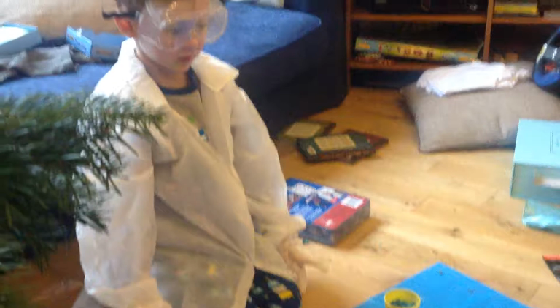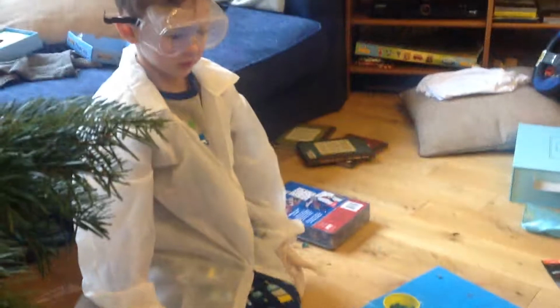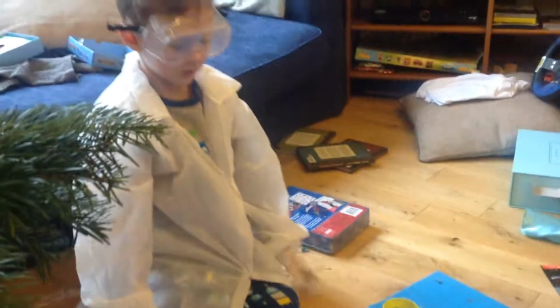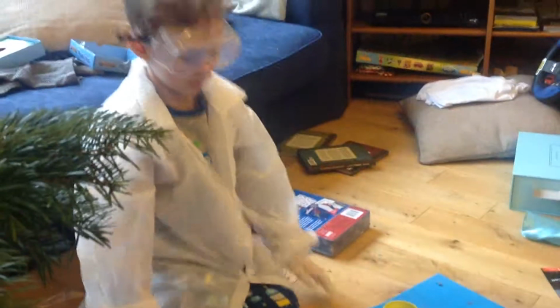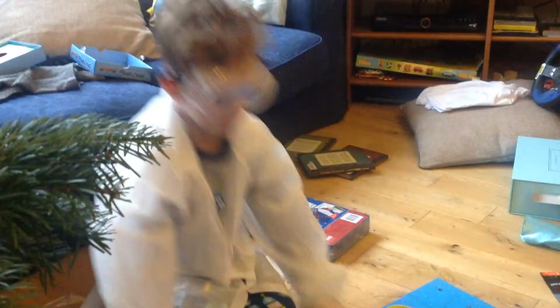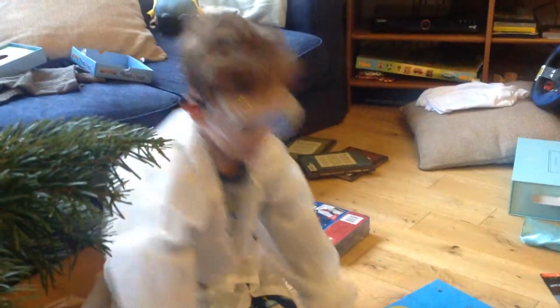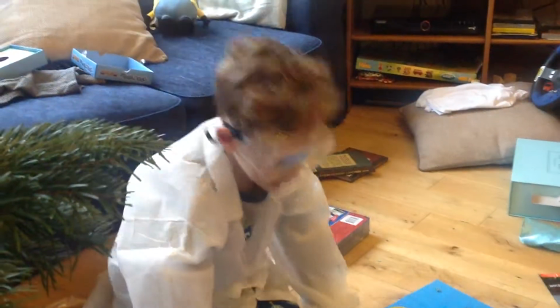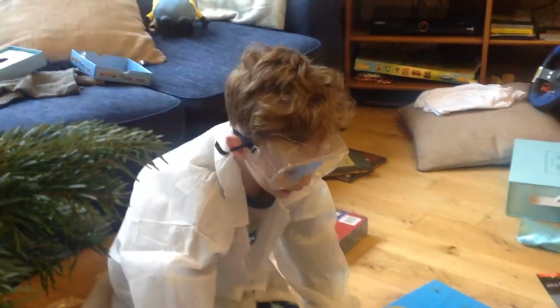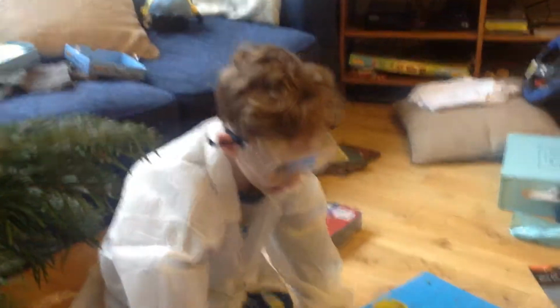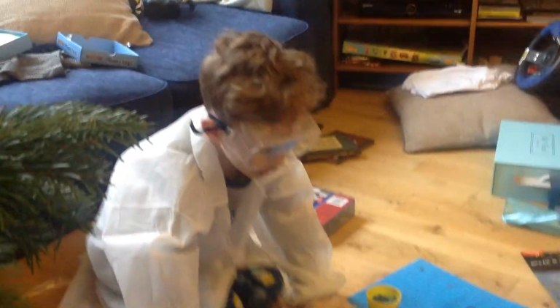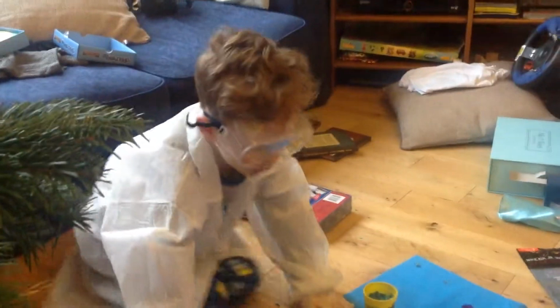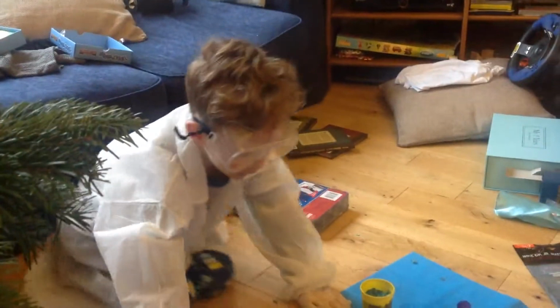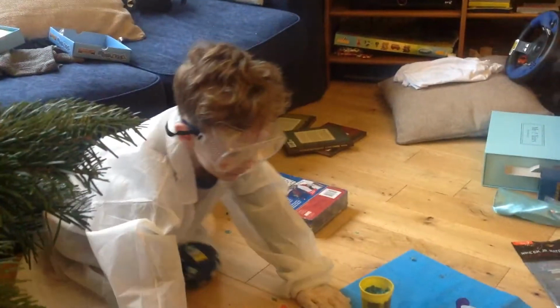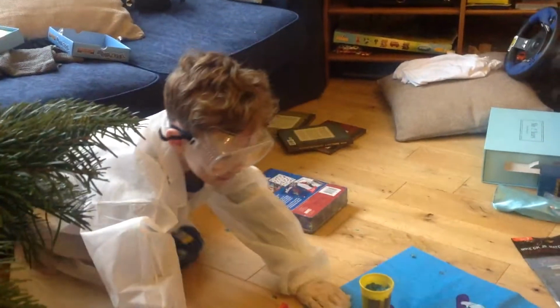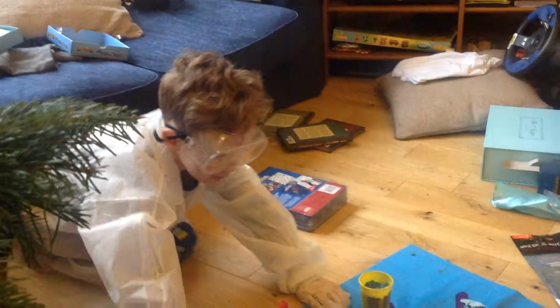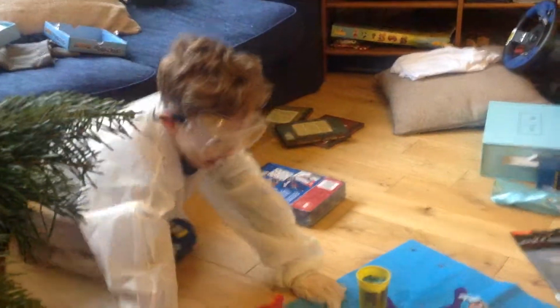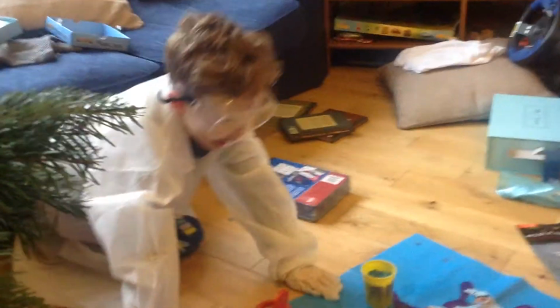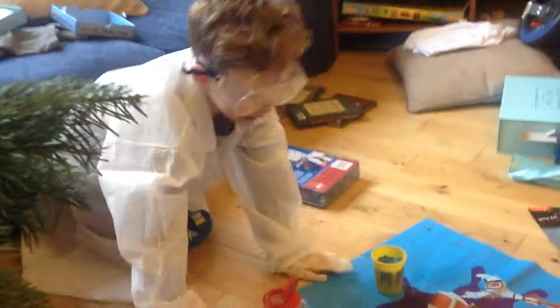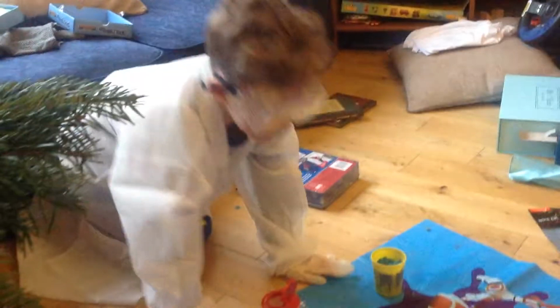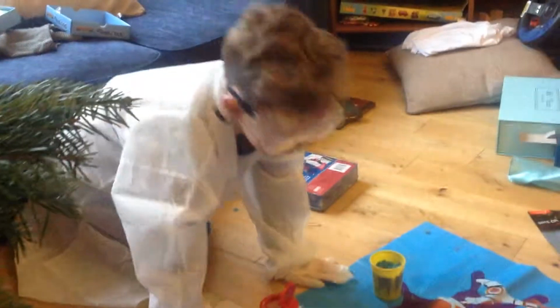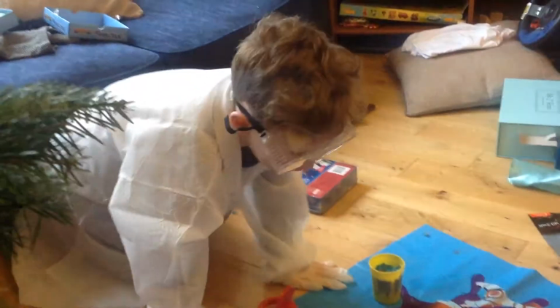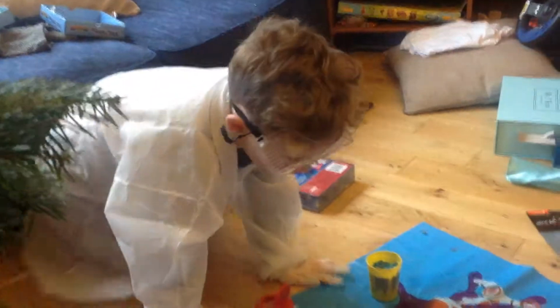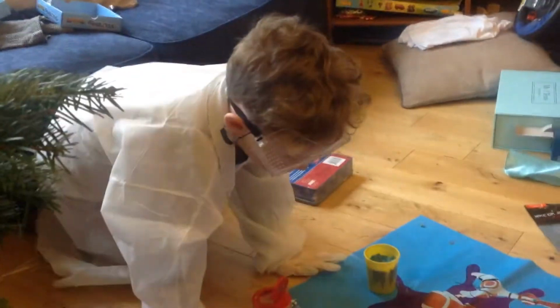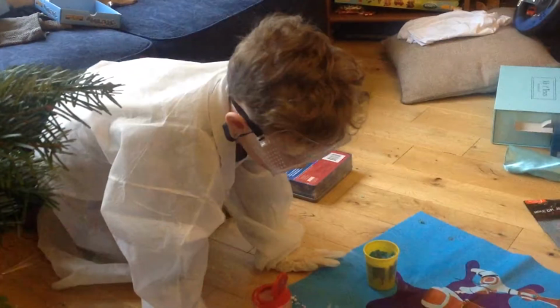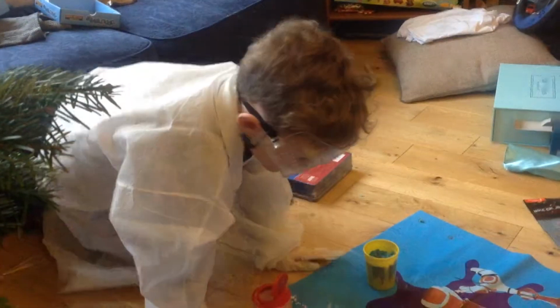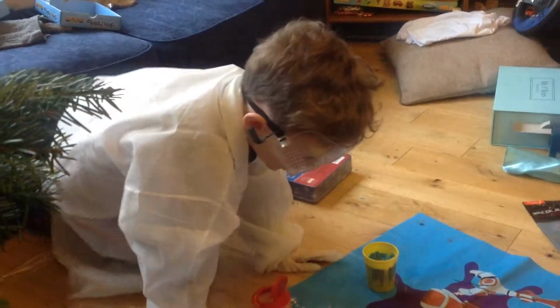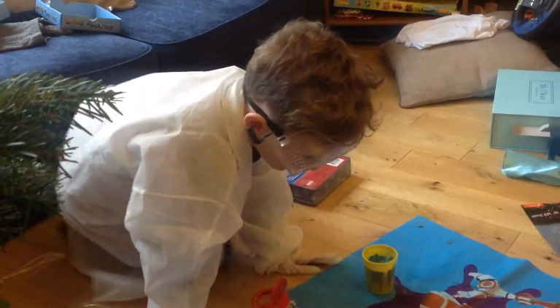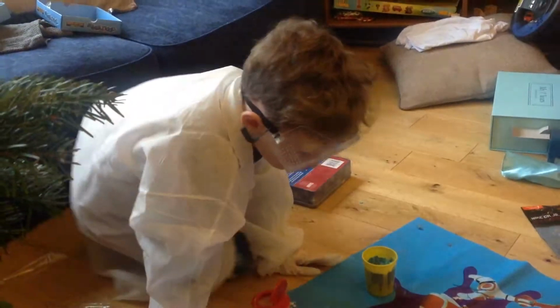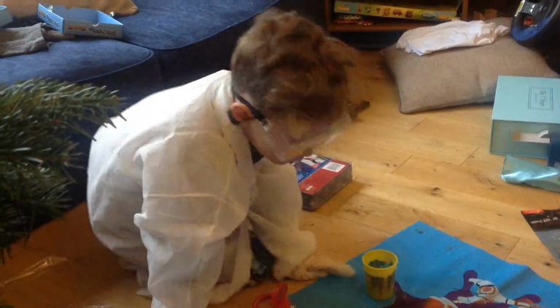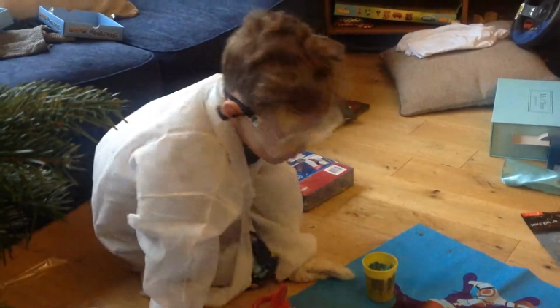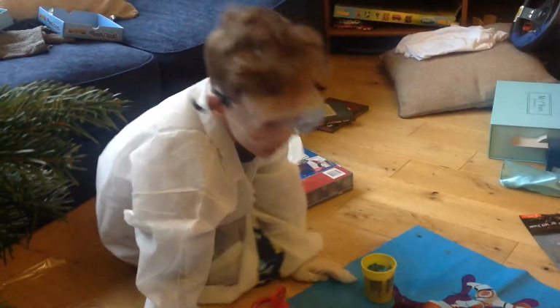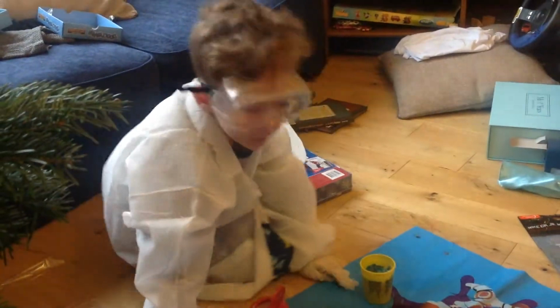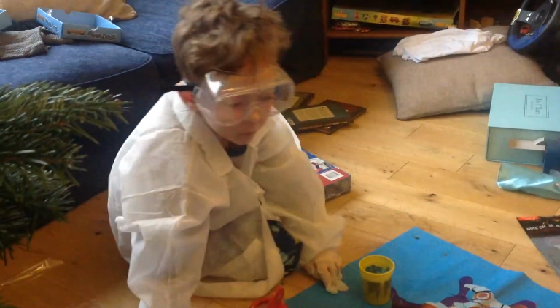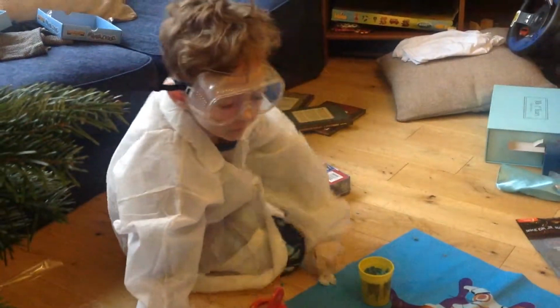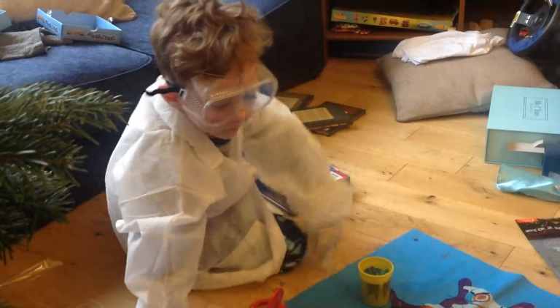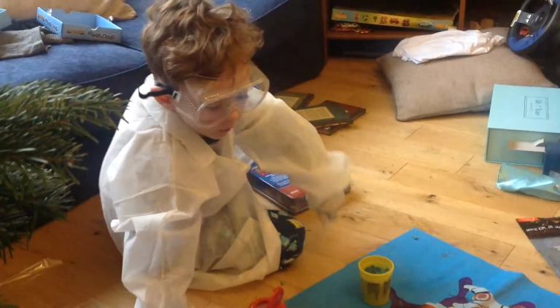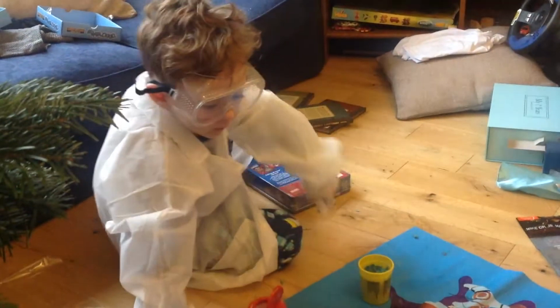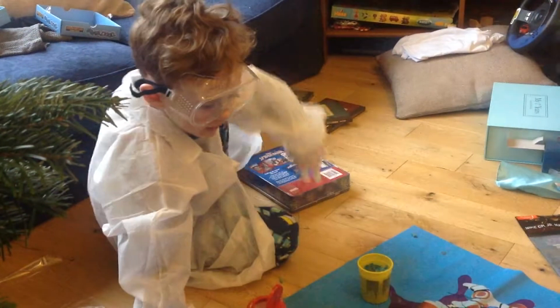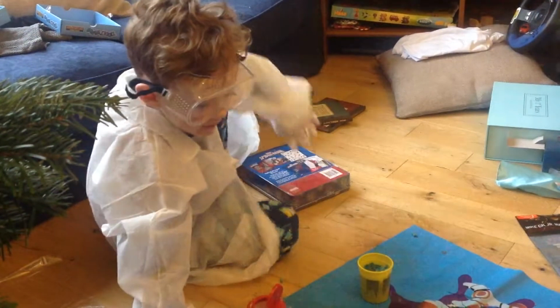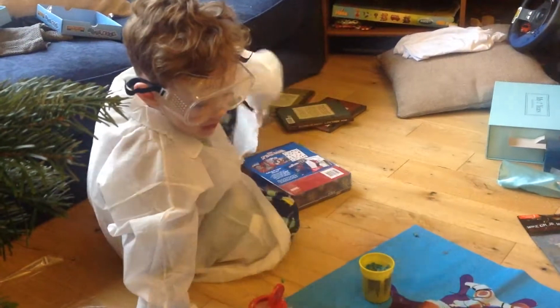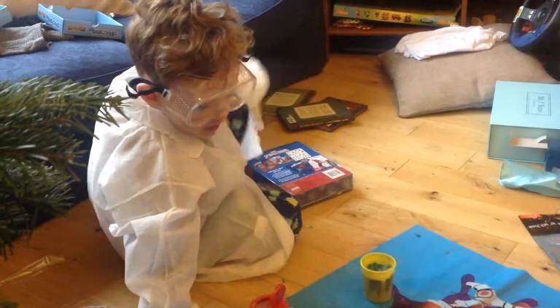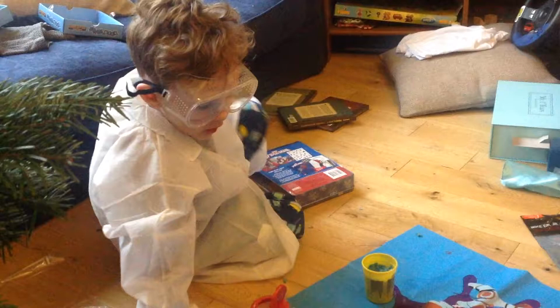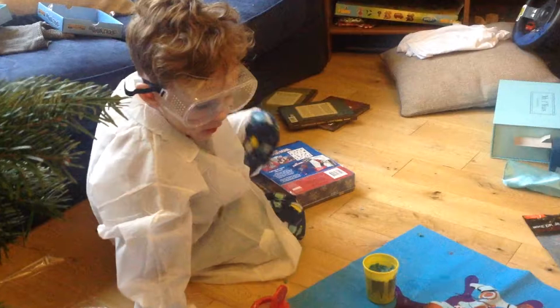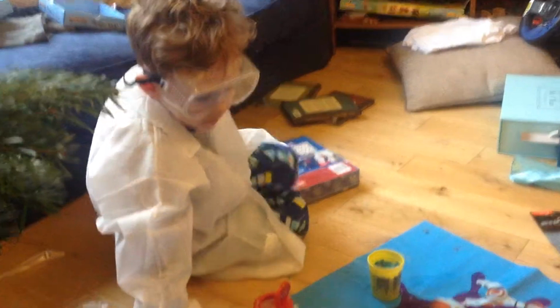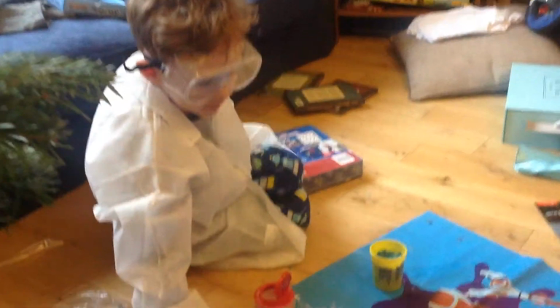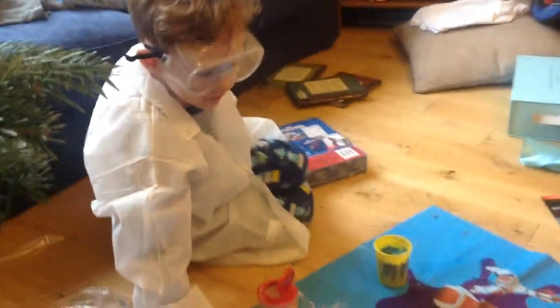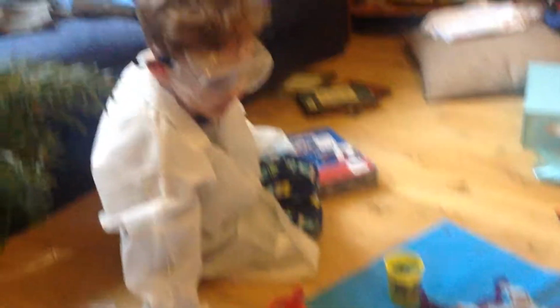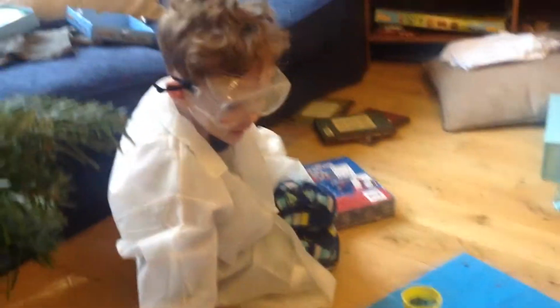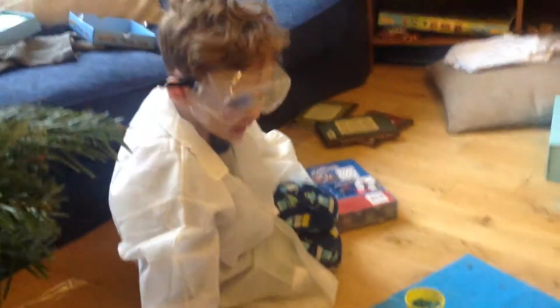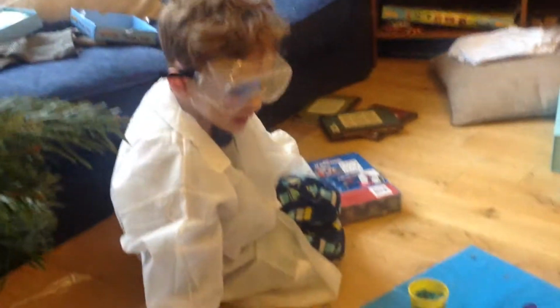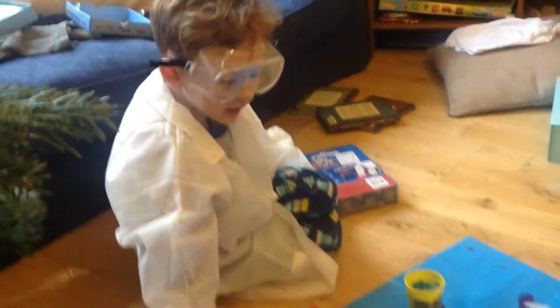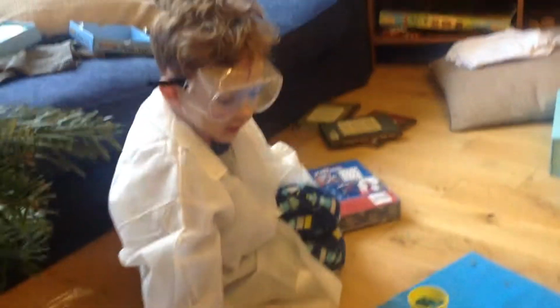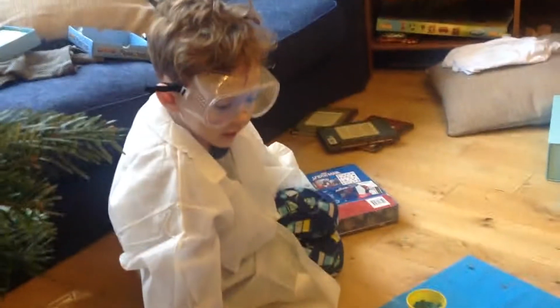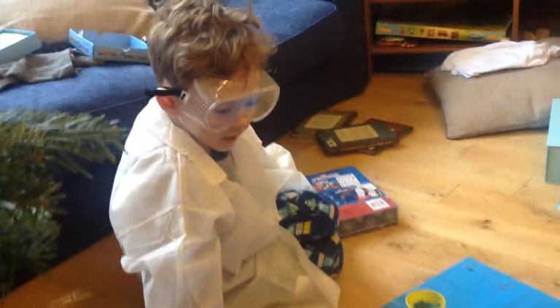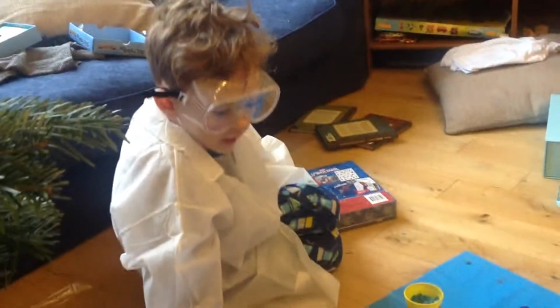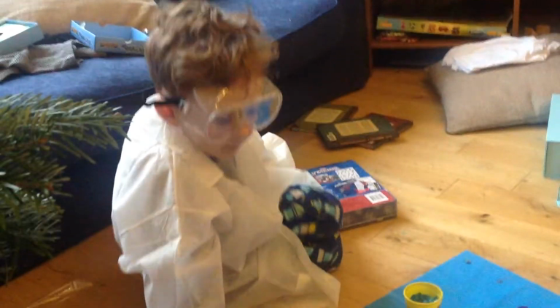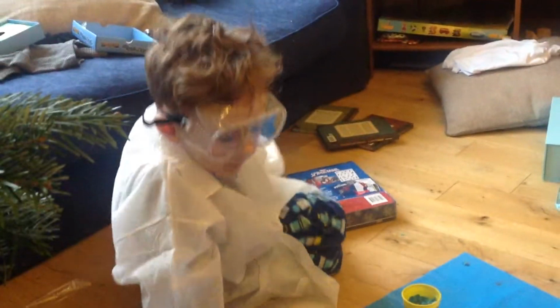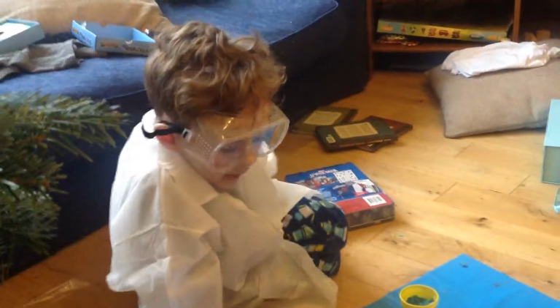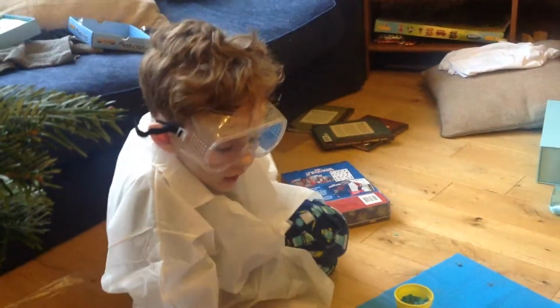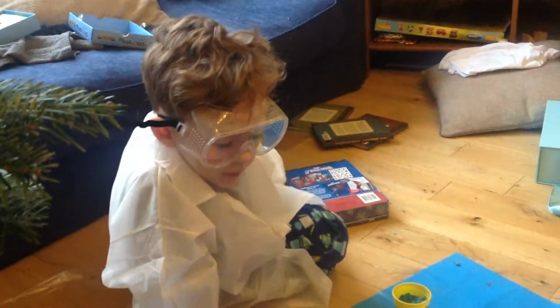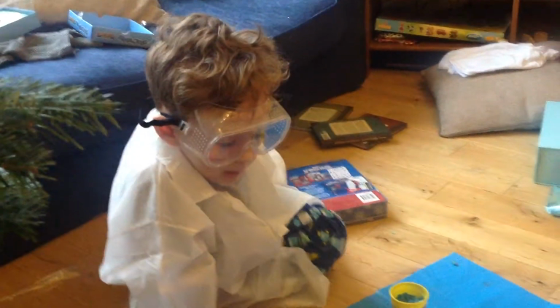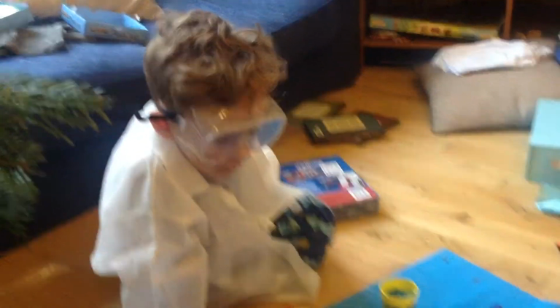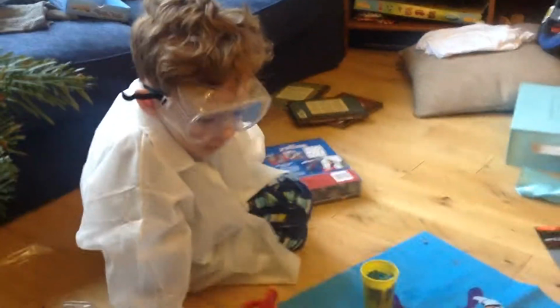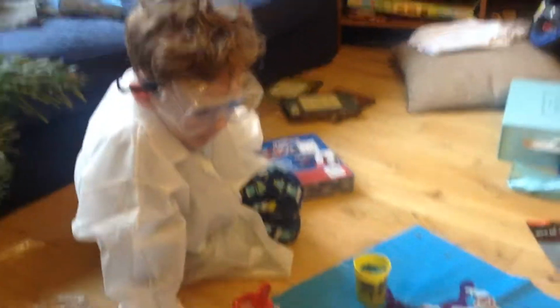Hello, and today in this episode, we've already started the experiment.